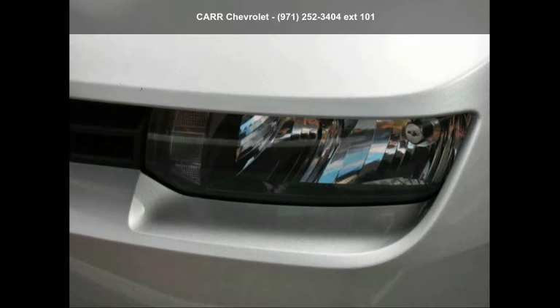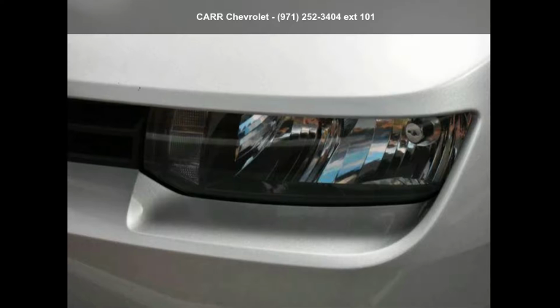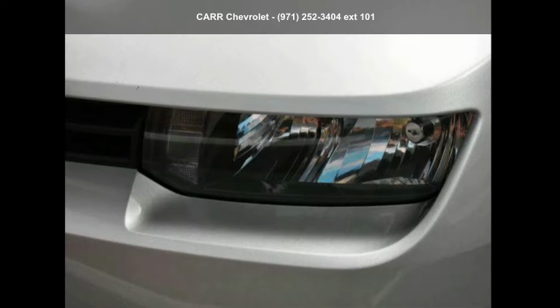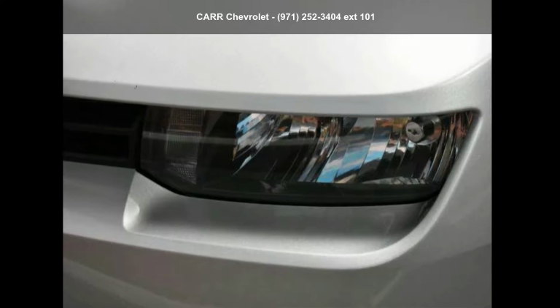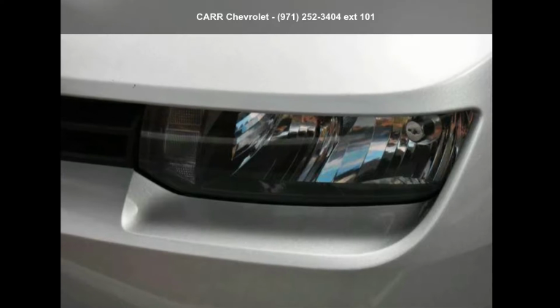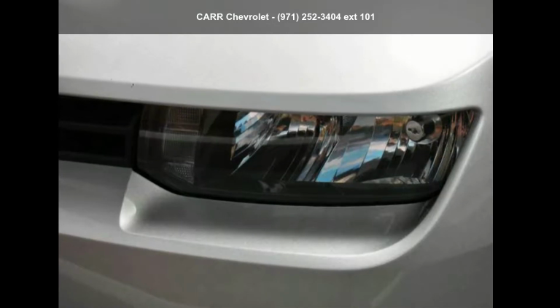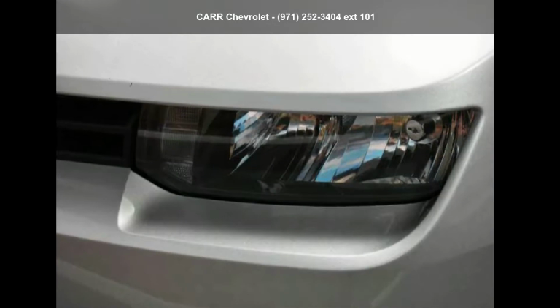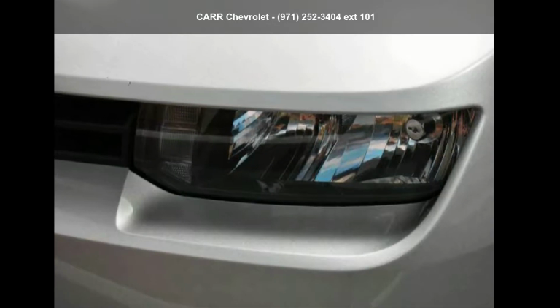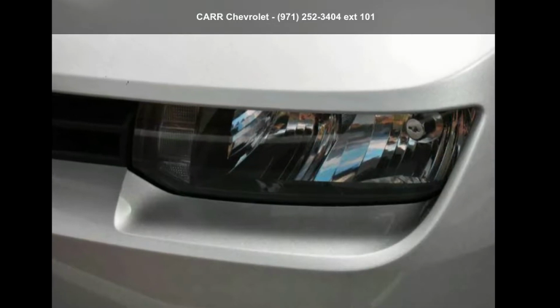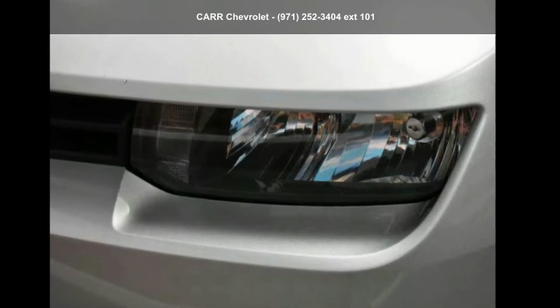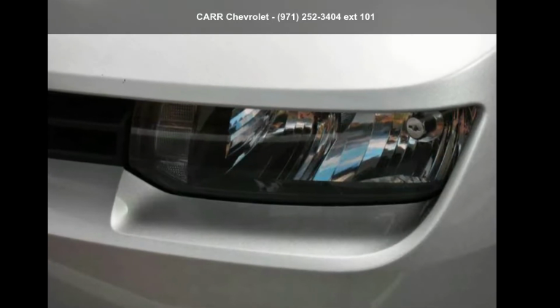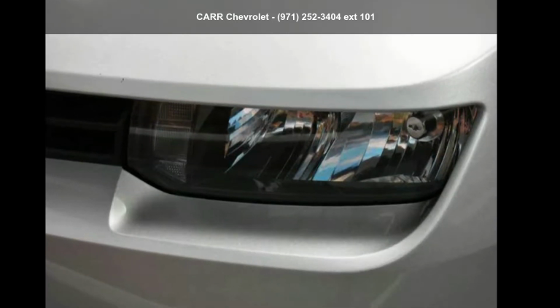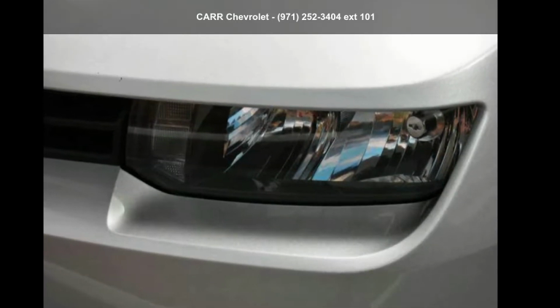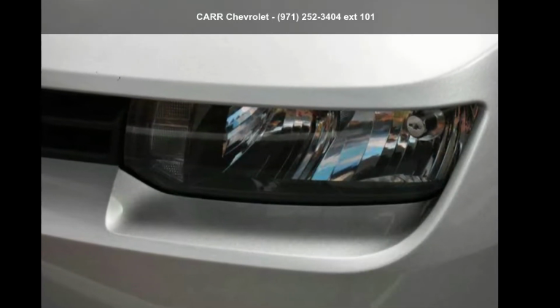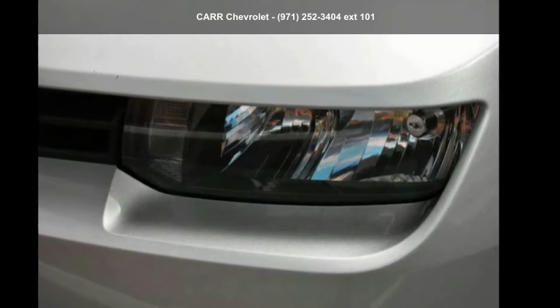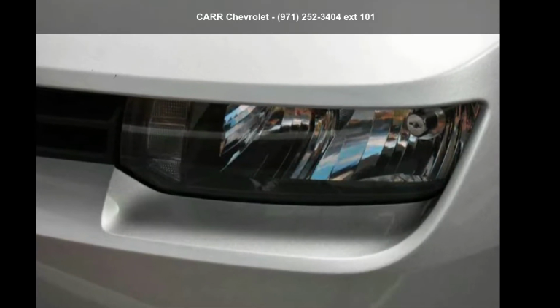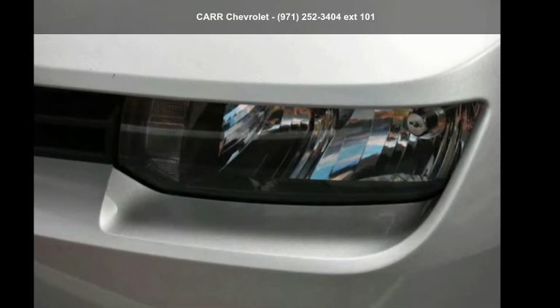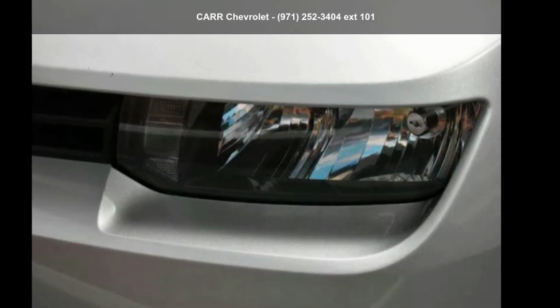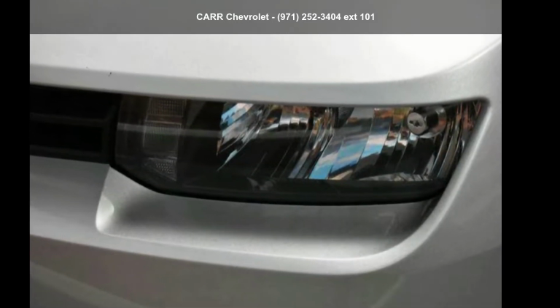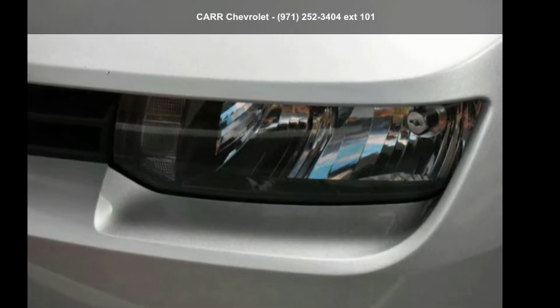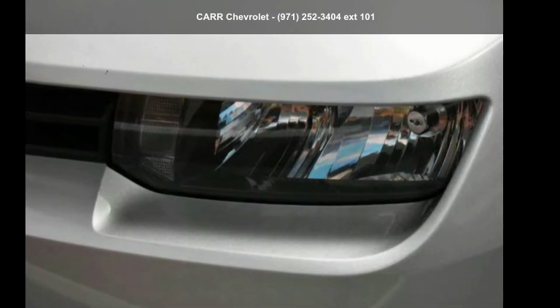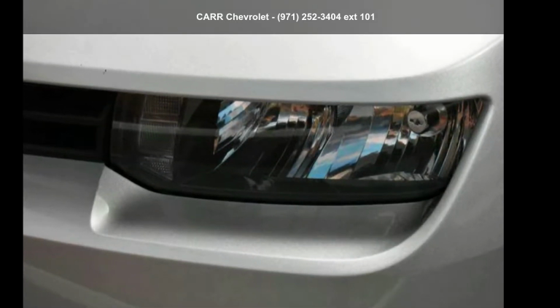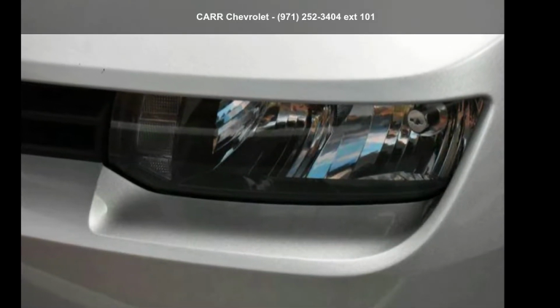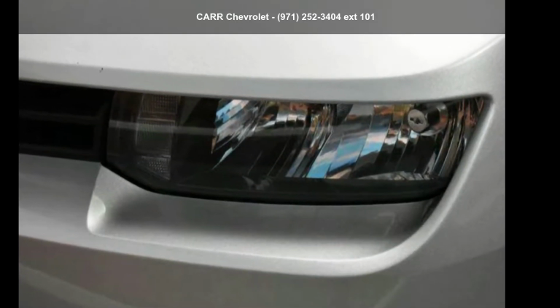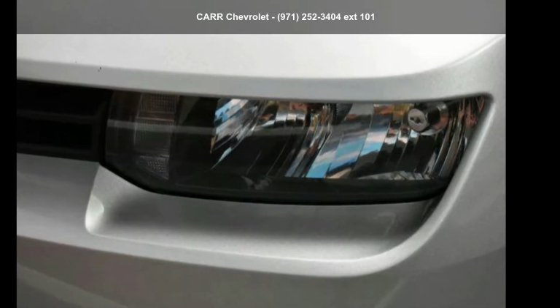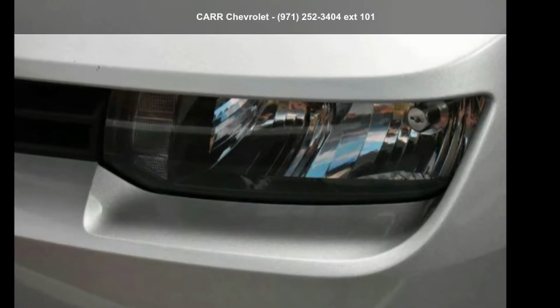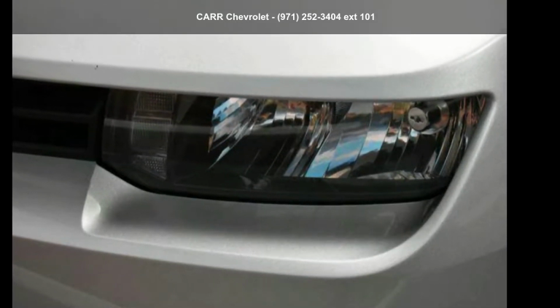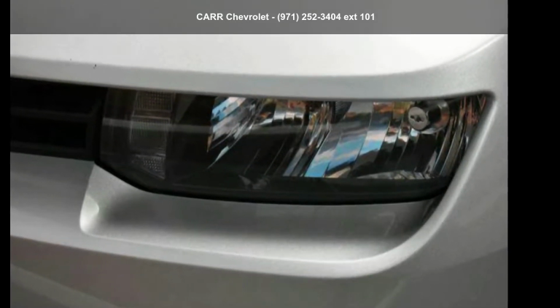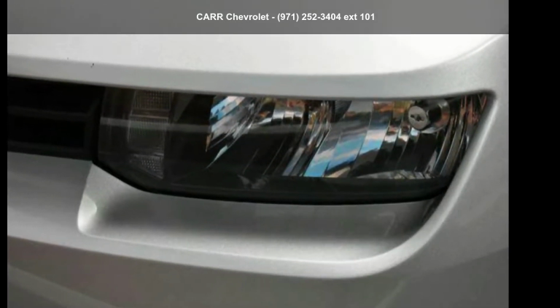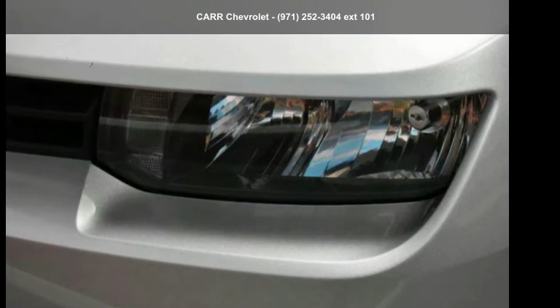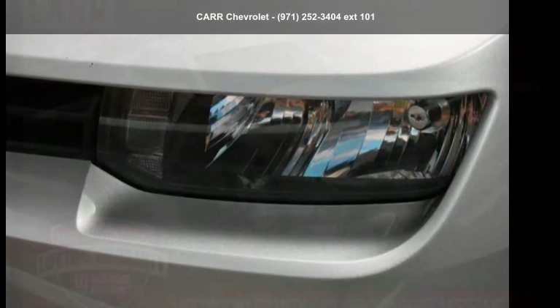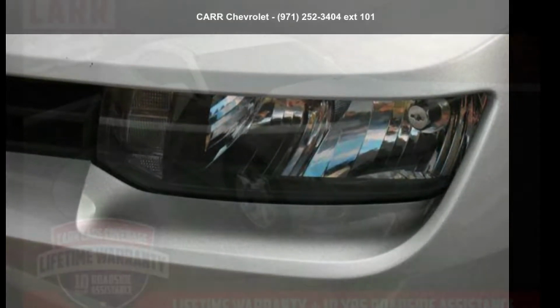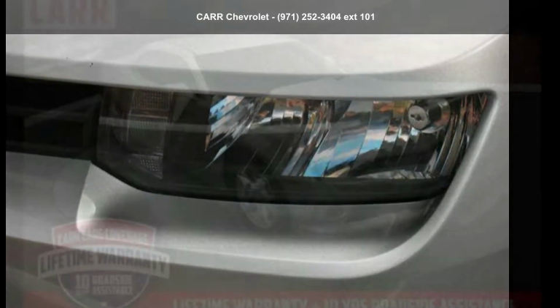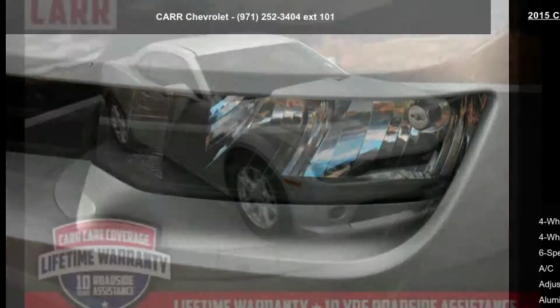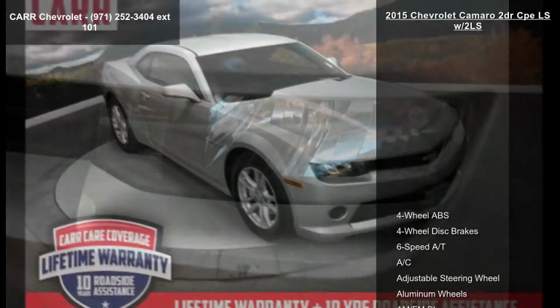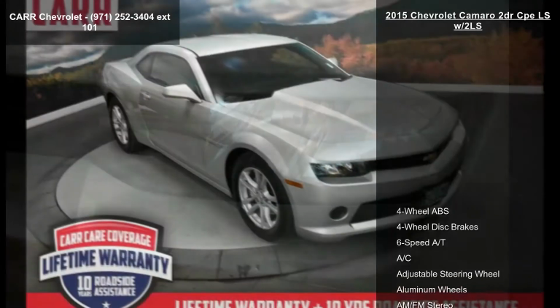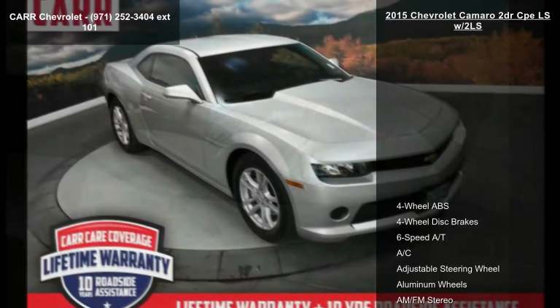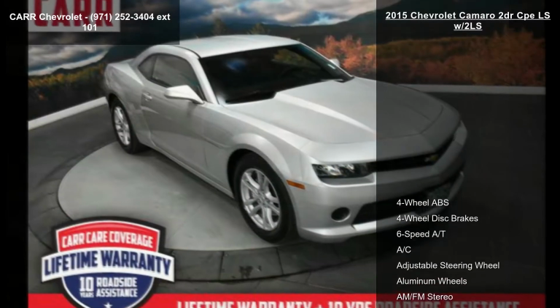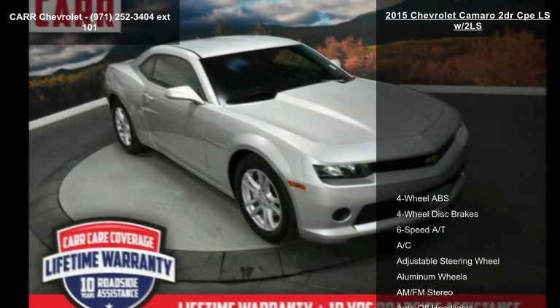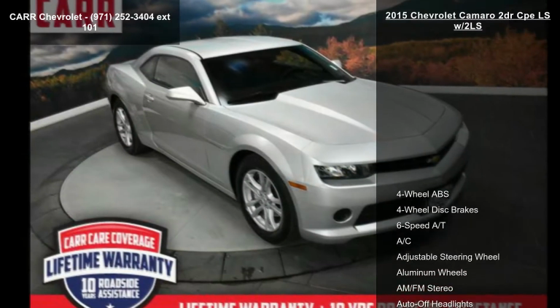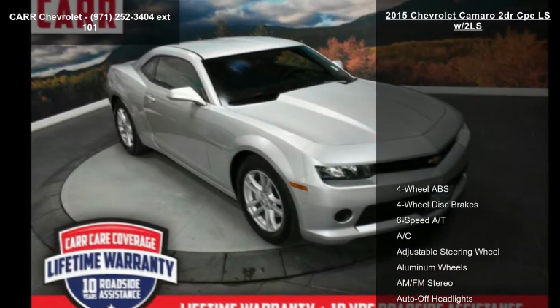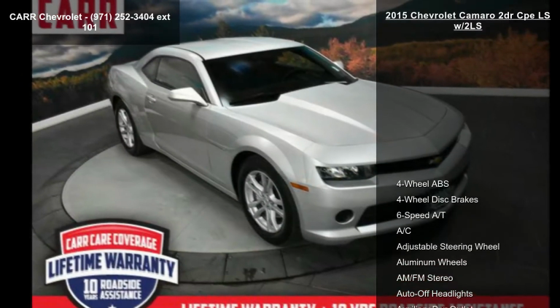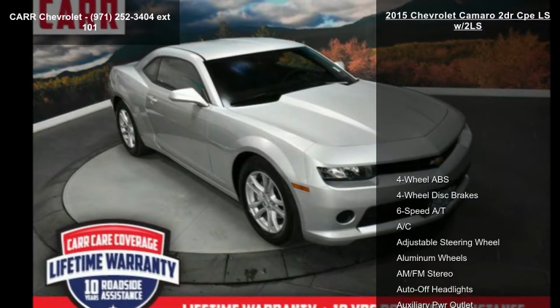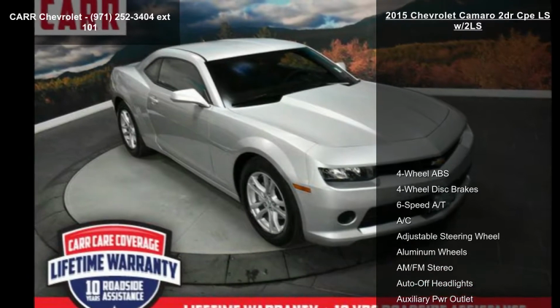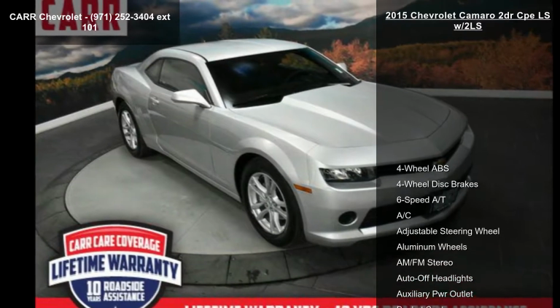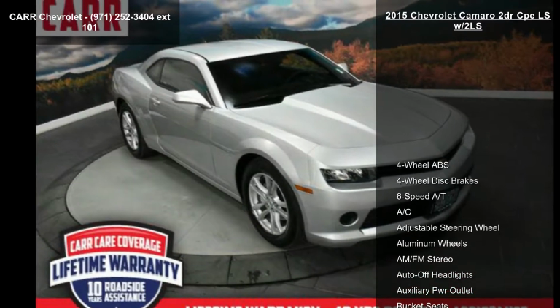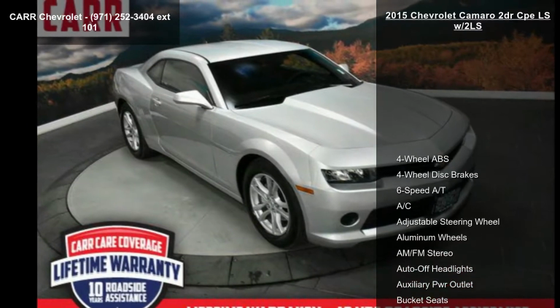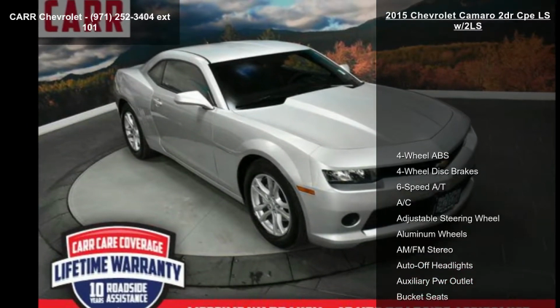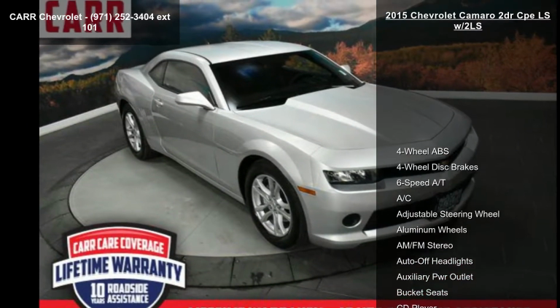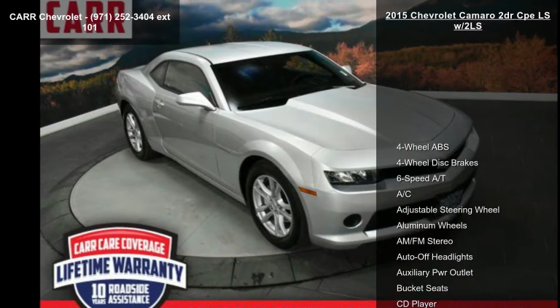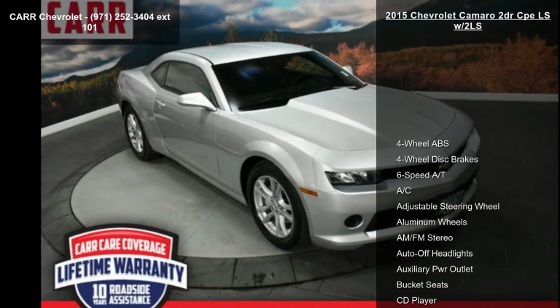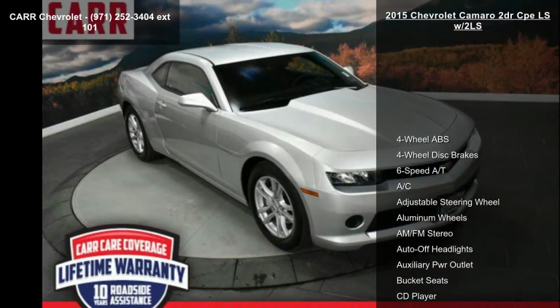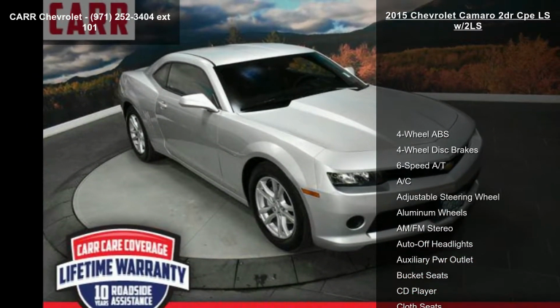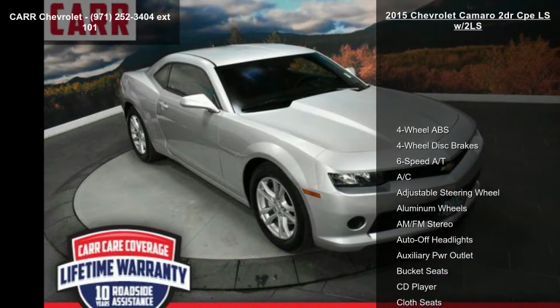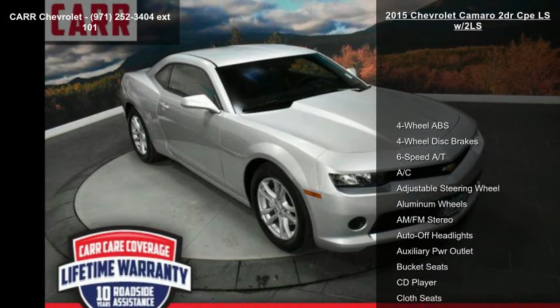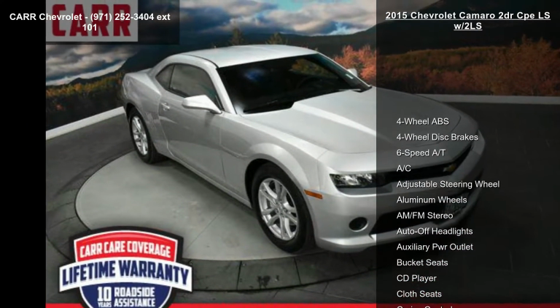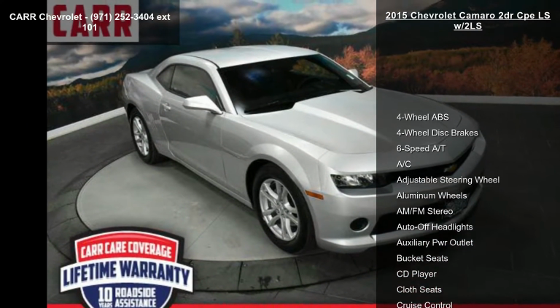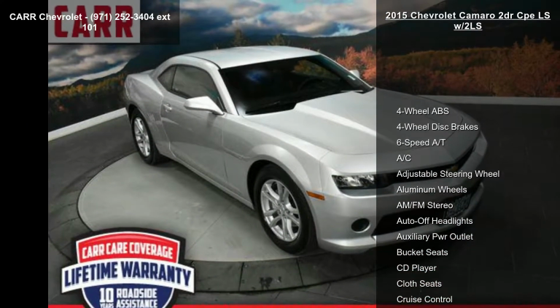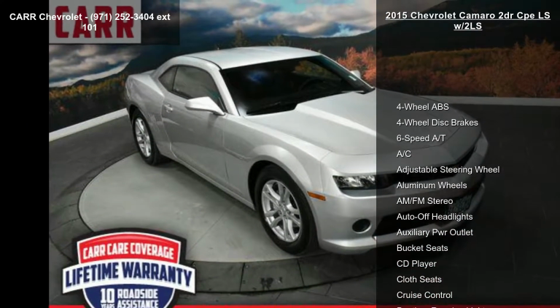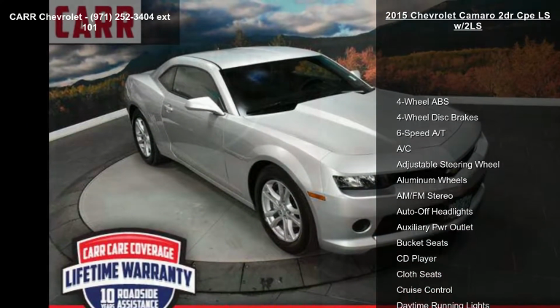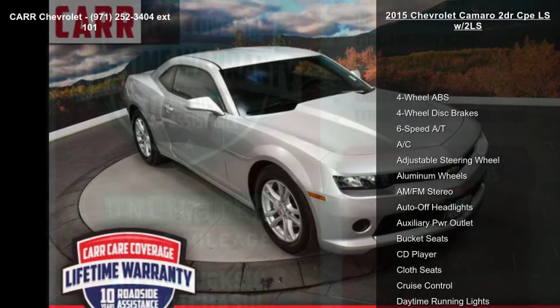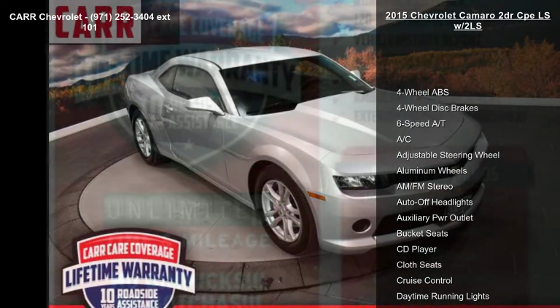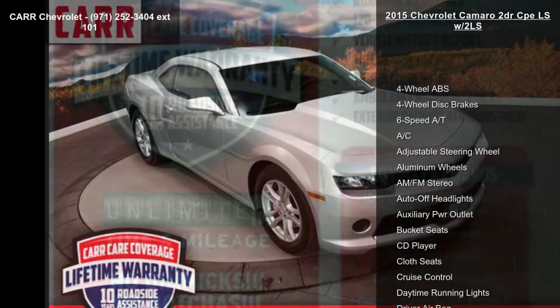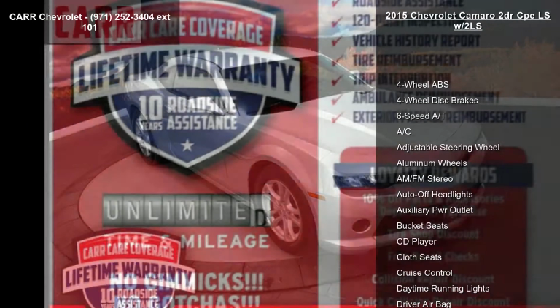Presenting the Chevrolet 2015 Camaro 2-door CP ELS with 2 LS. This may be the set of wheels you've been looking for.